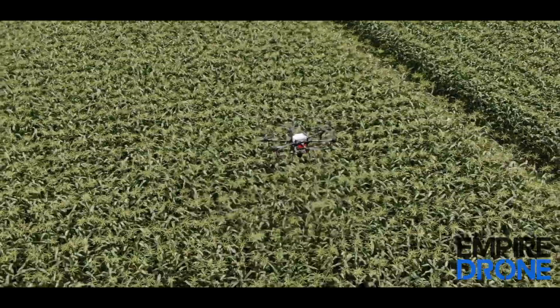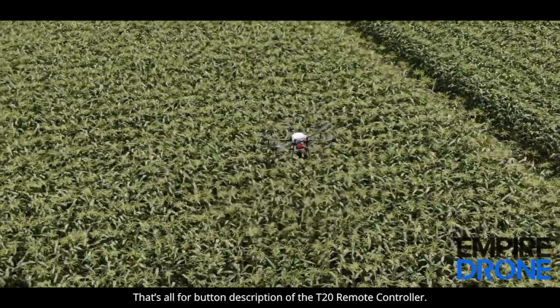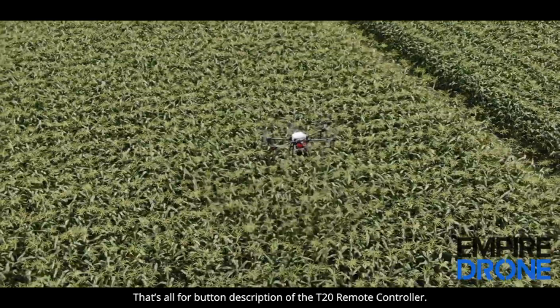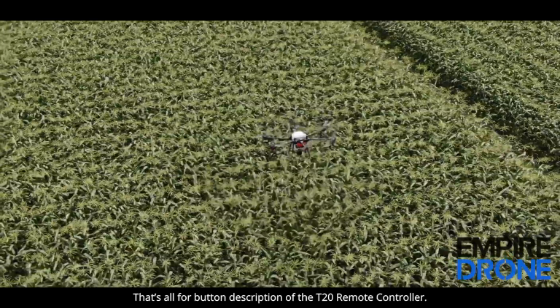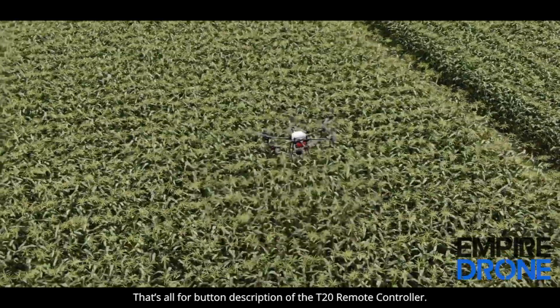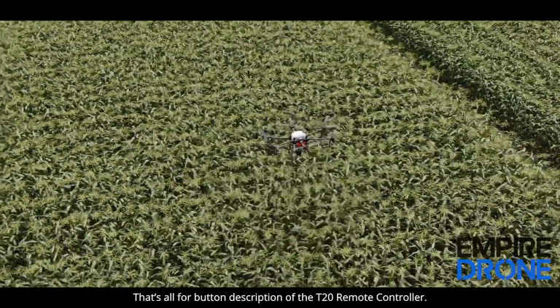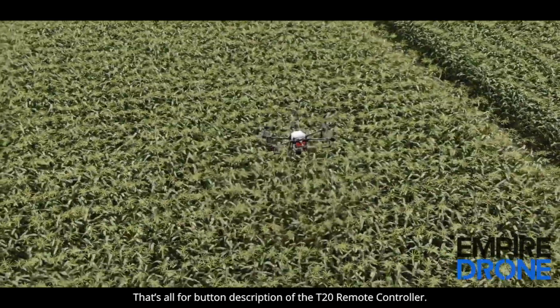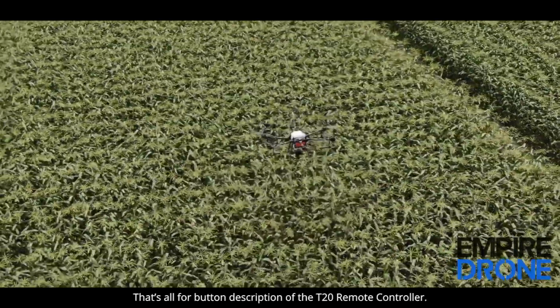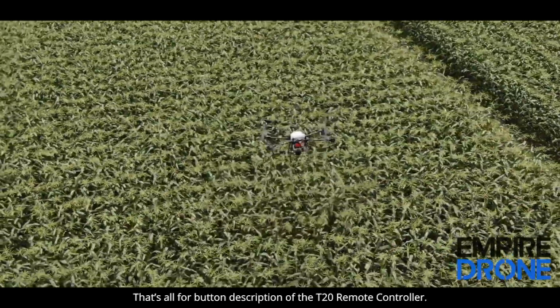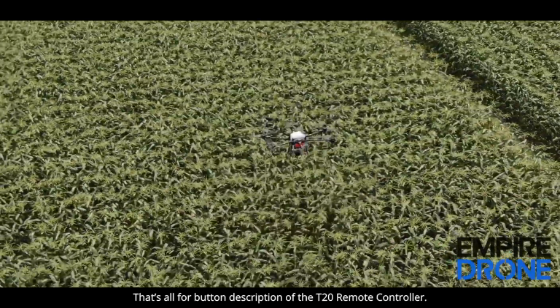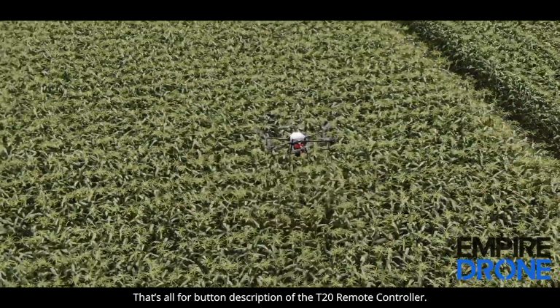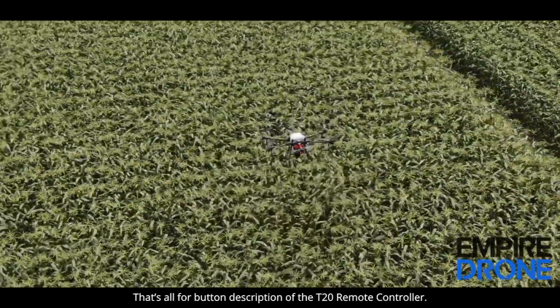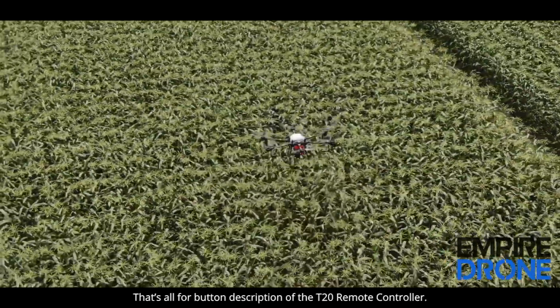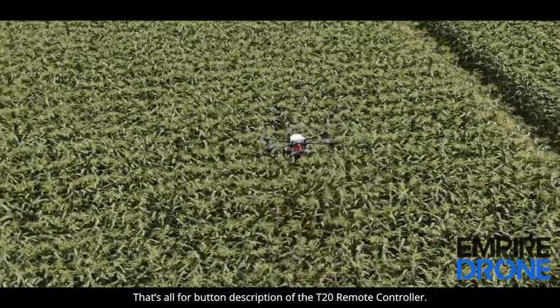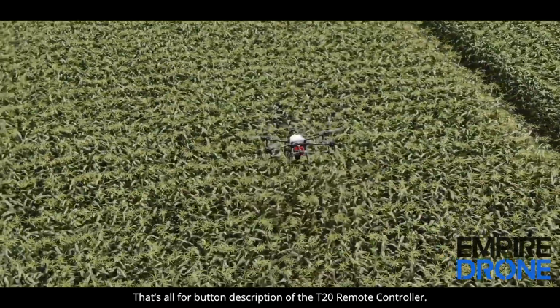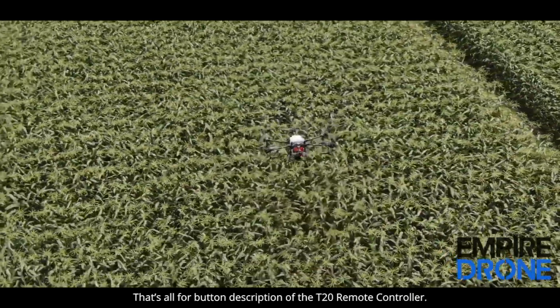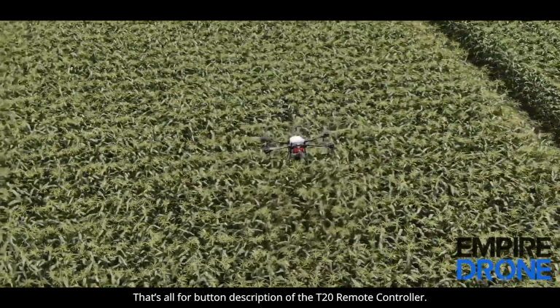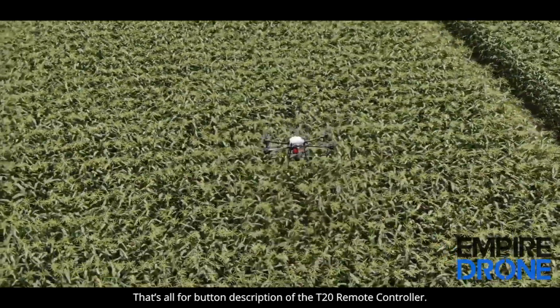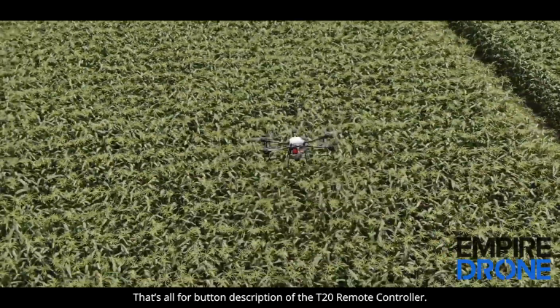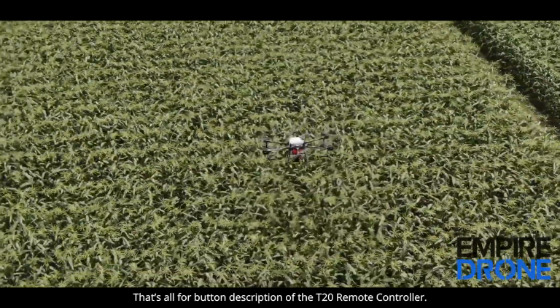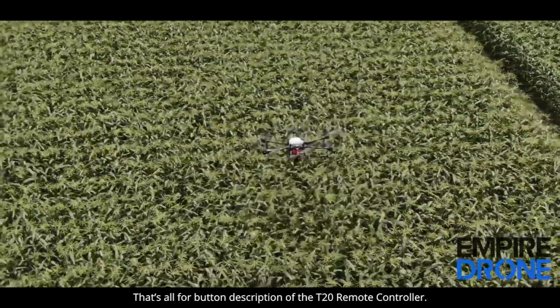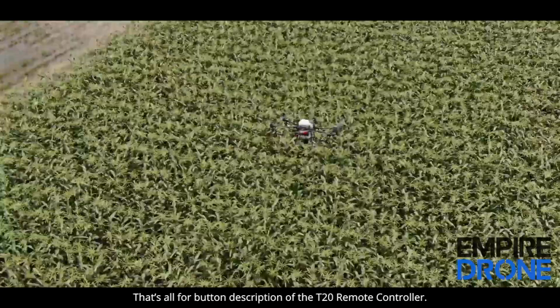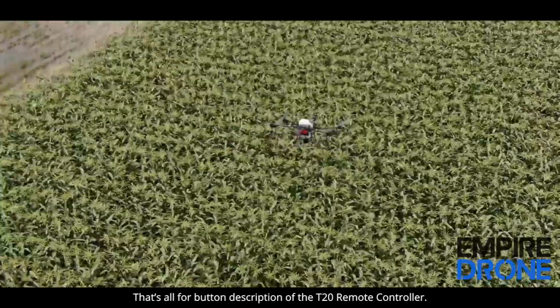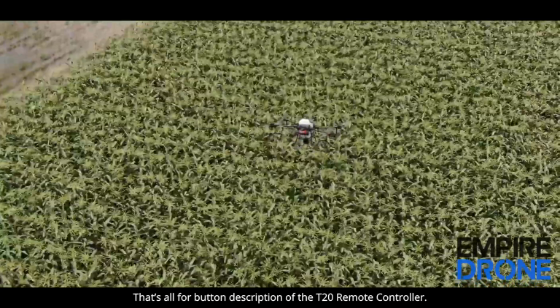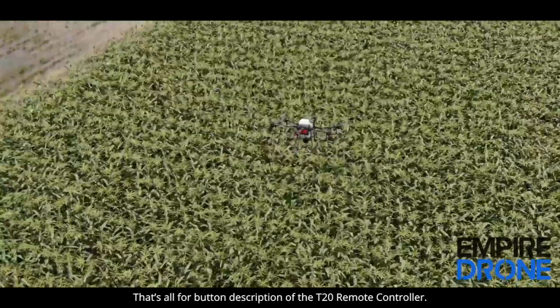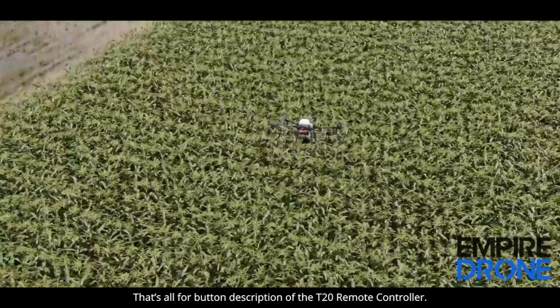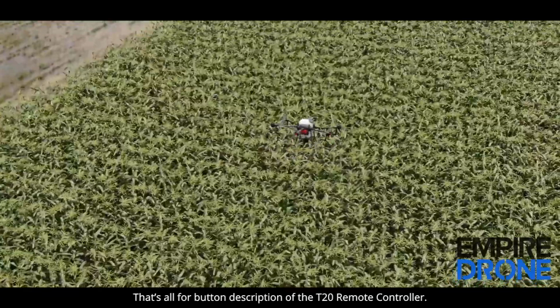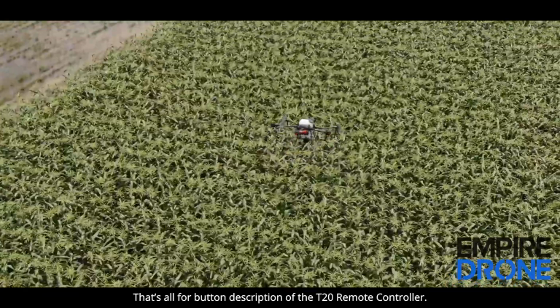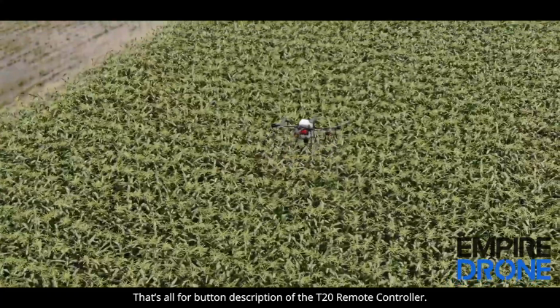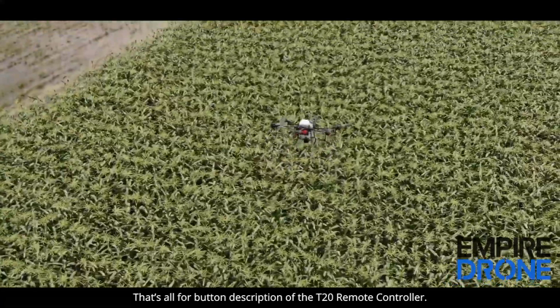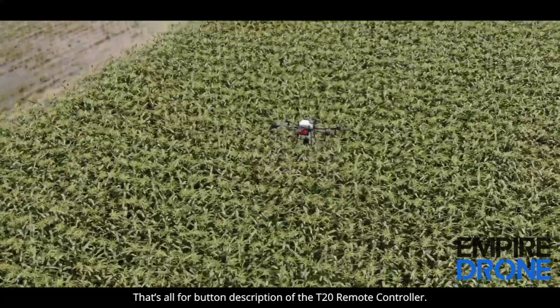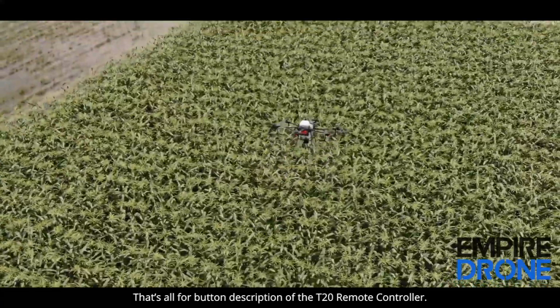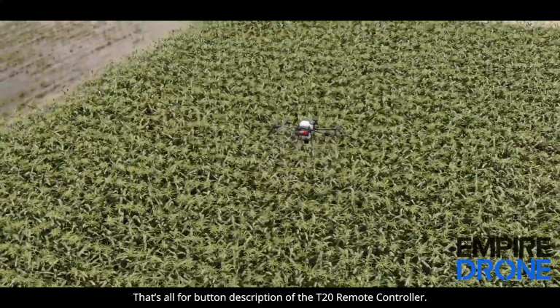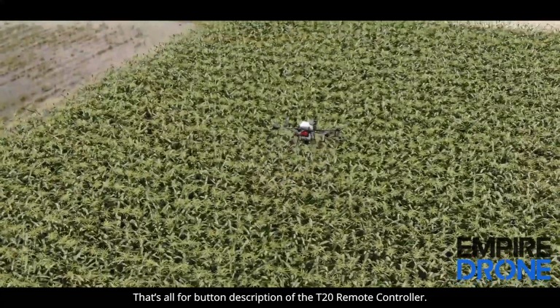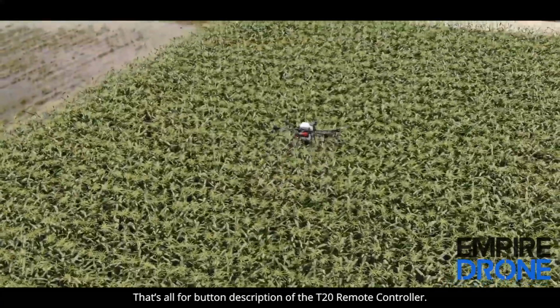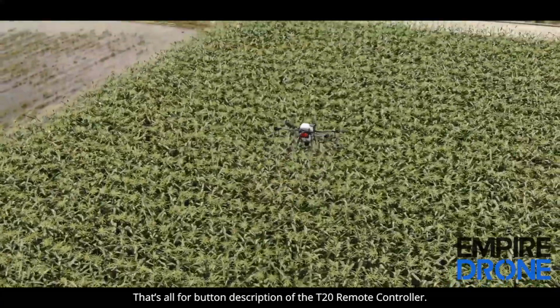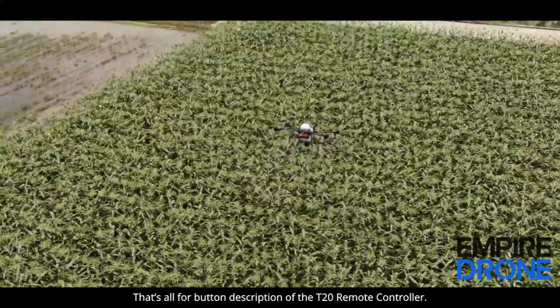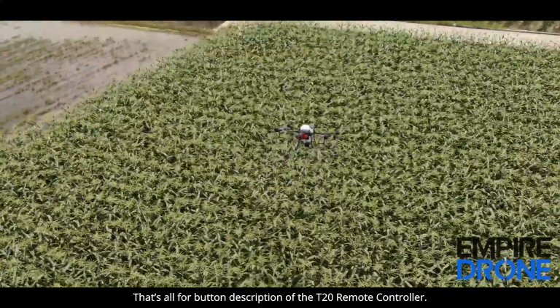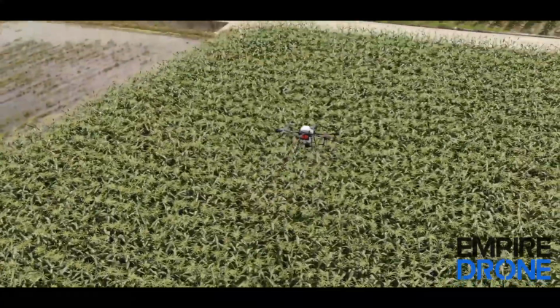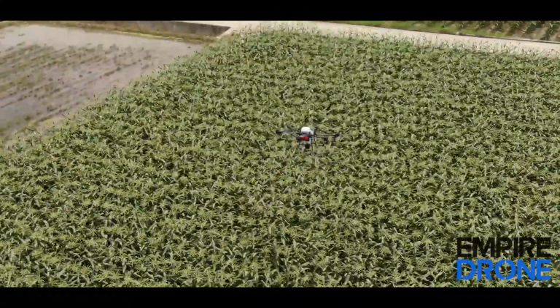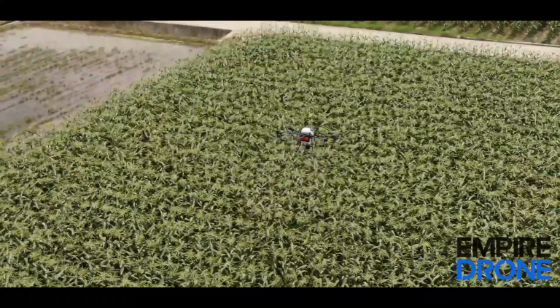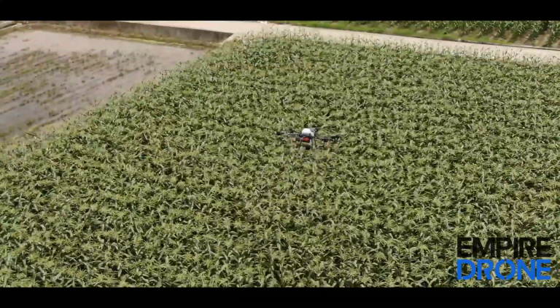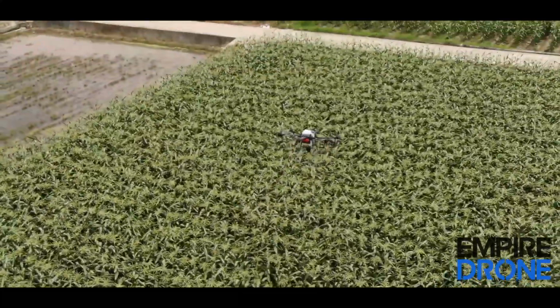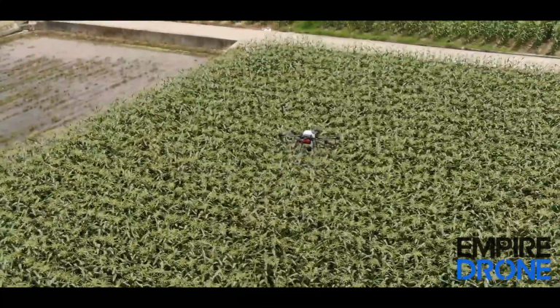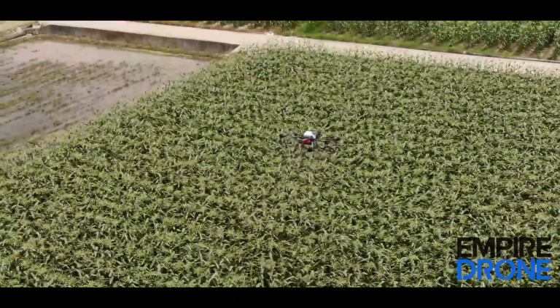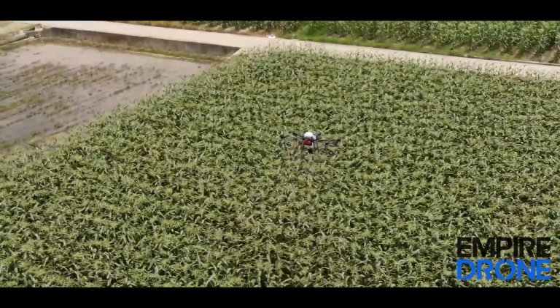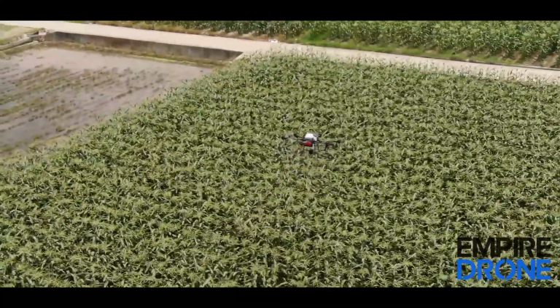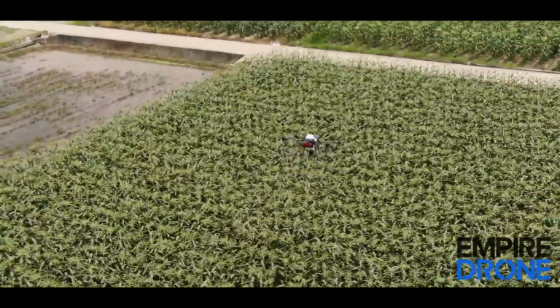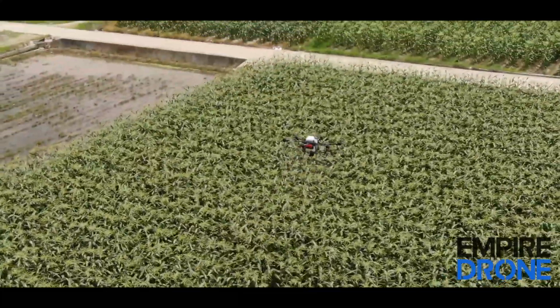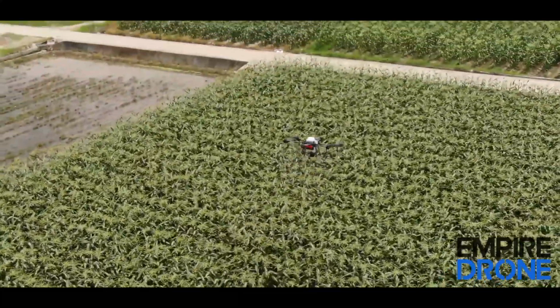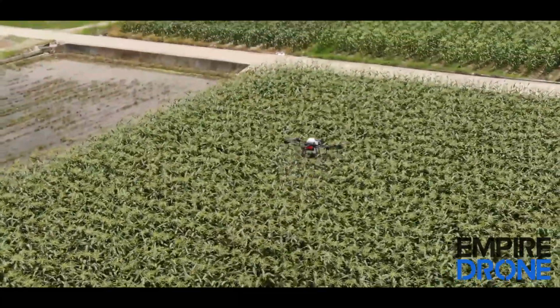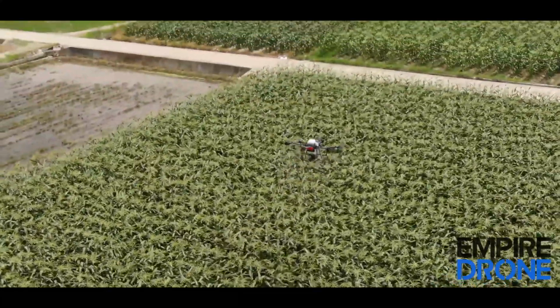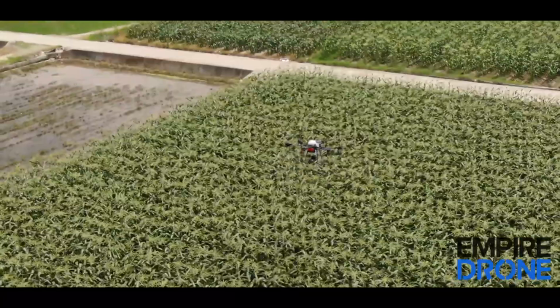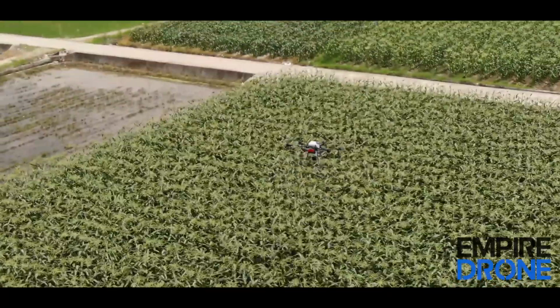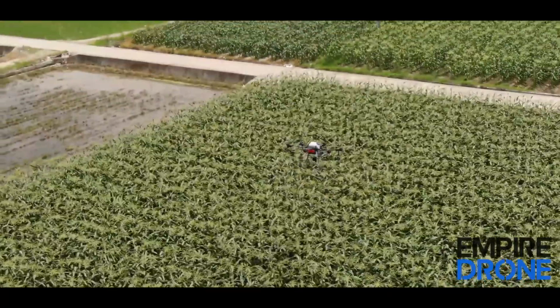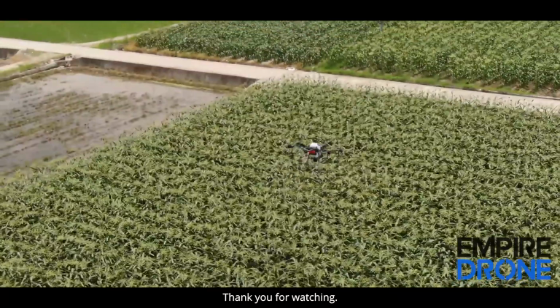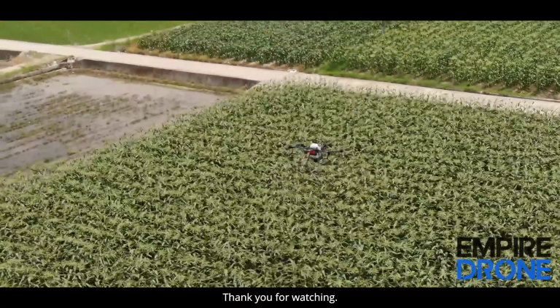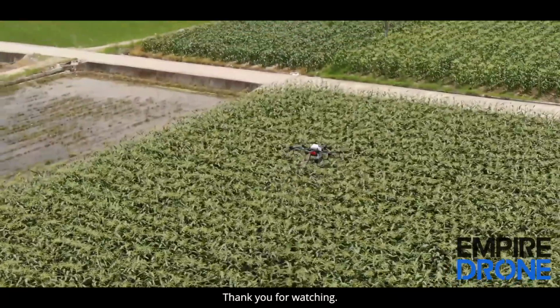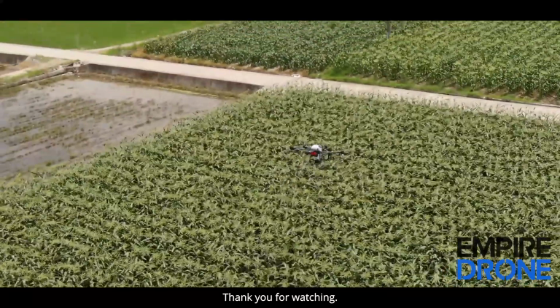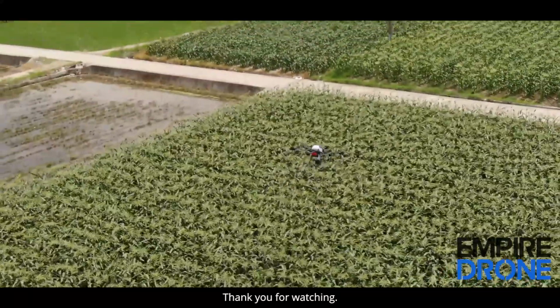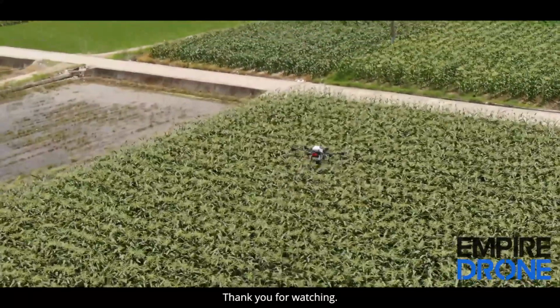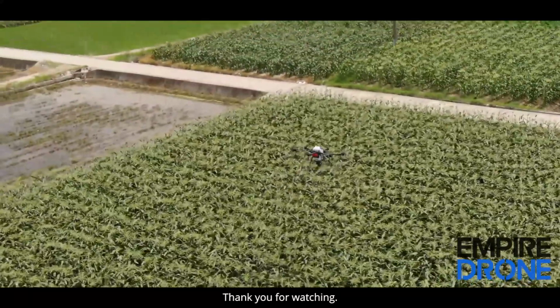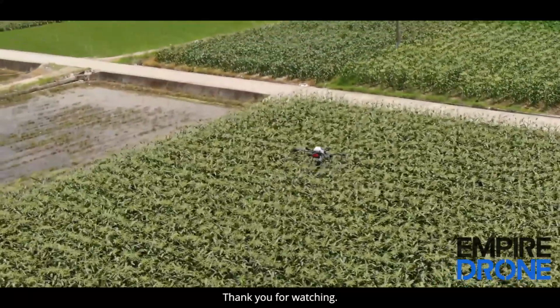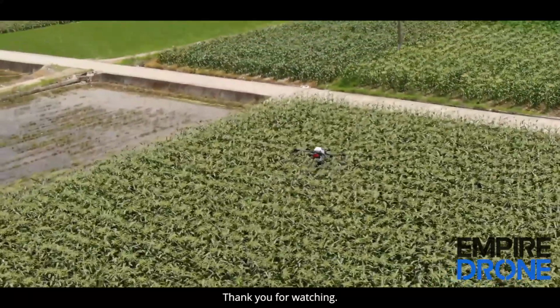That's all for the button description of the T20 remote controller. Thank you for watching.